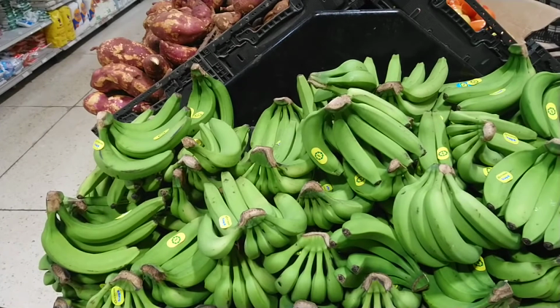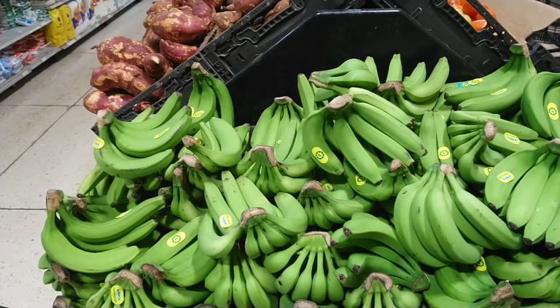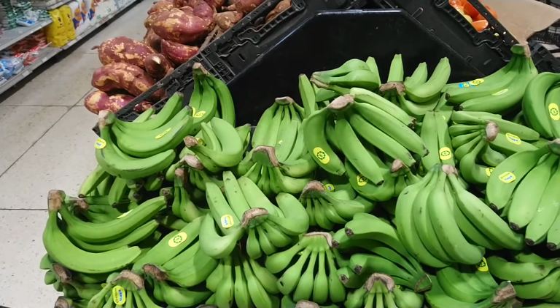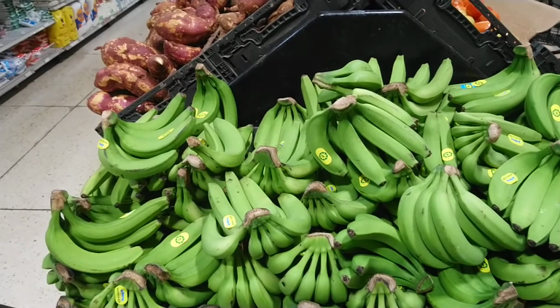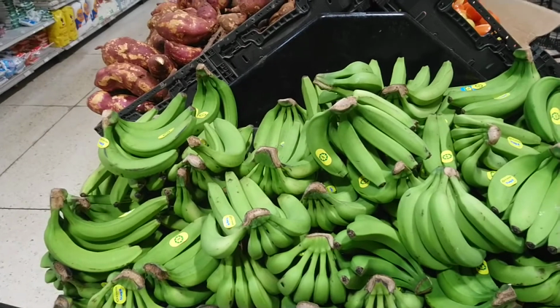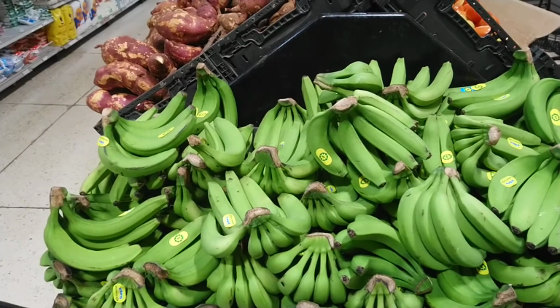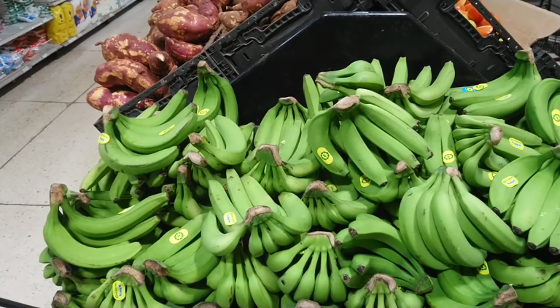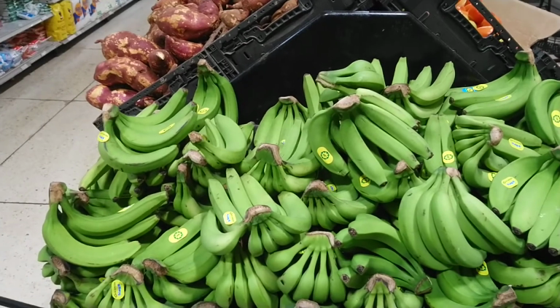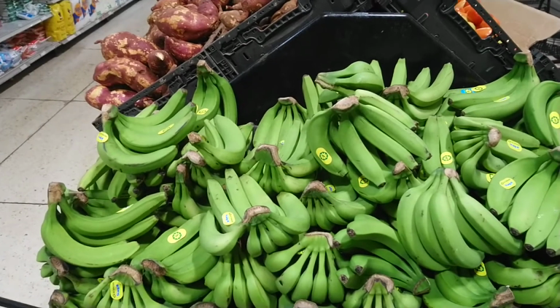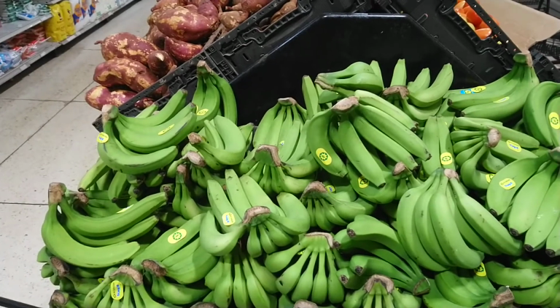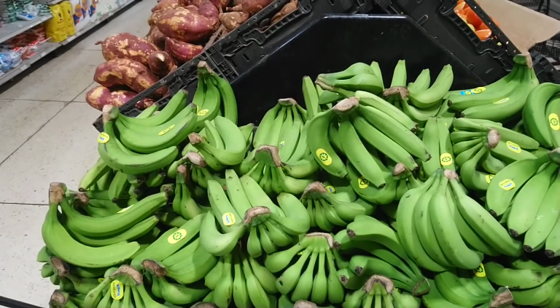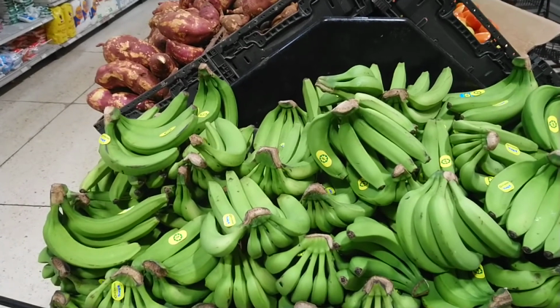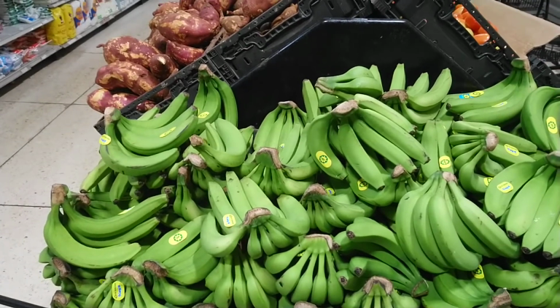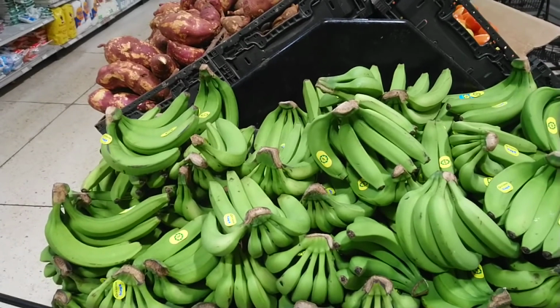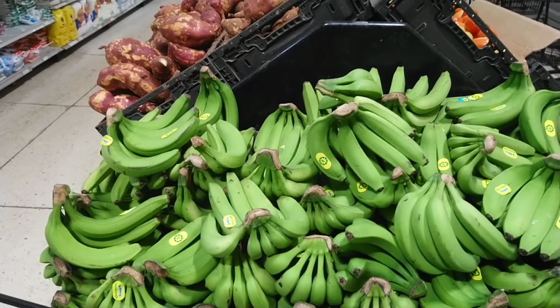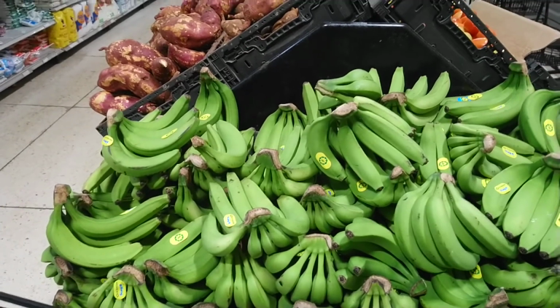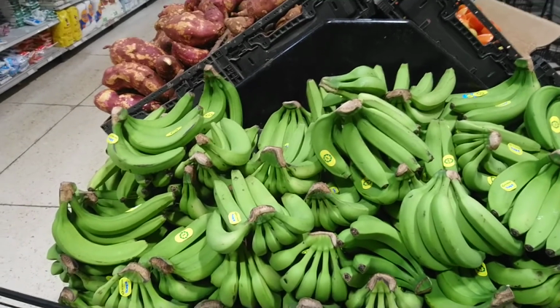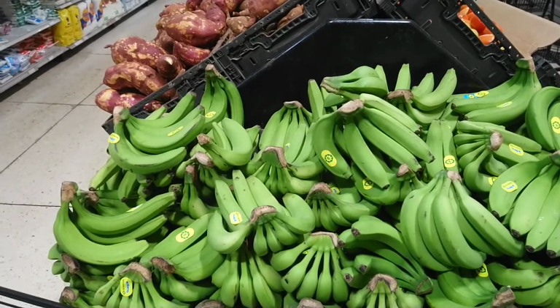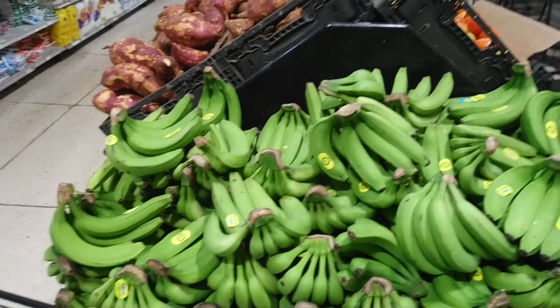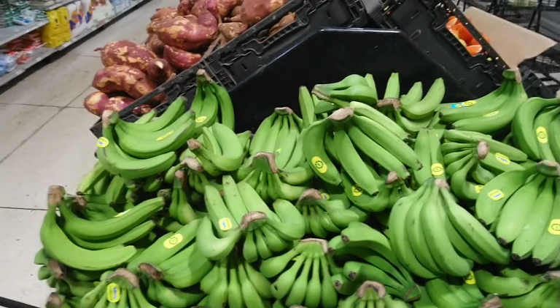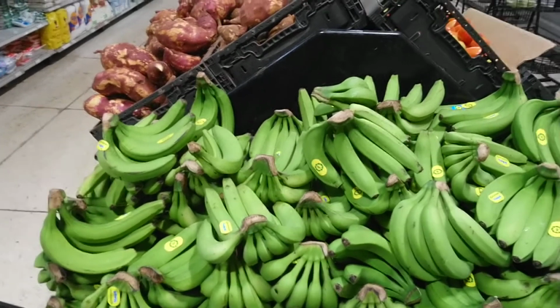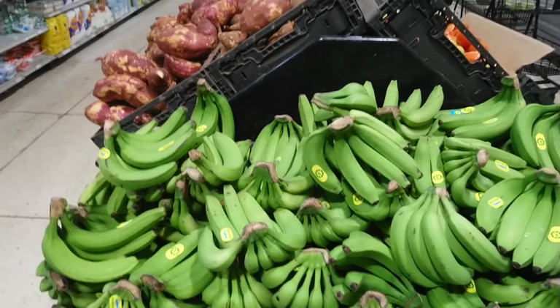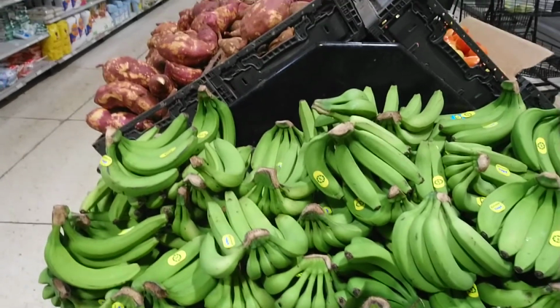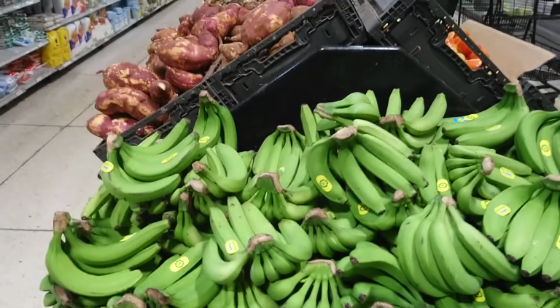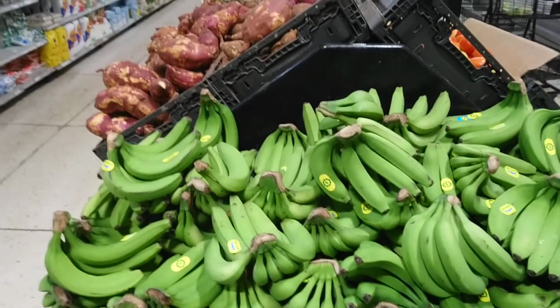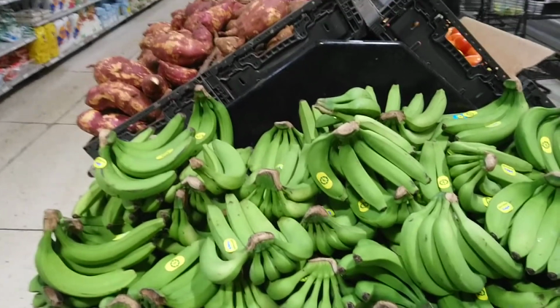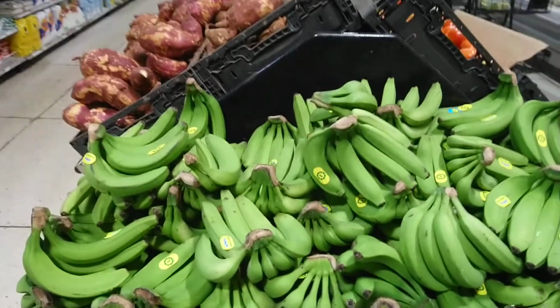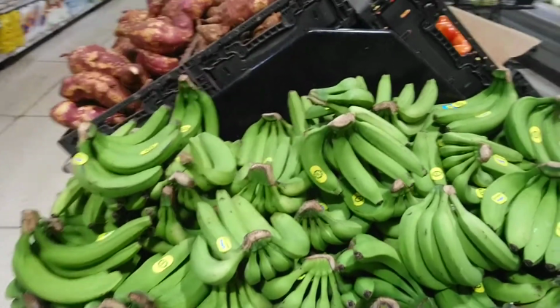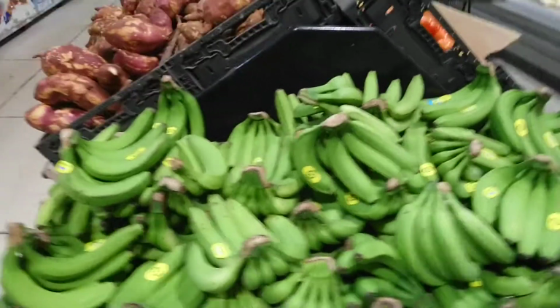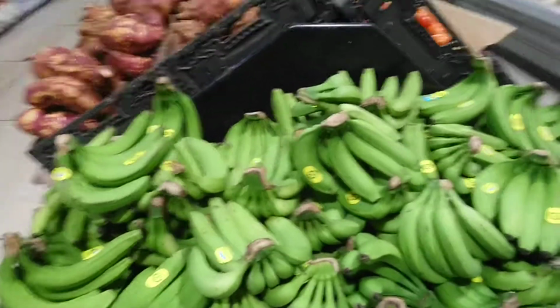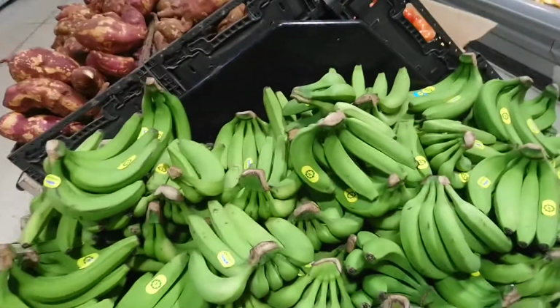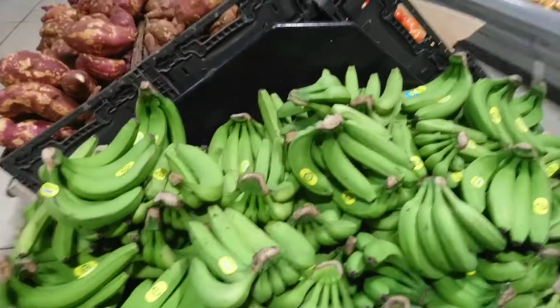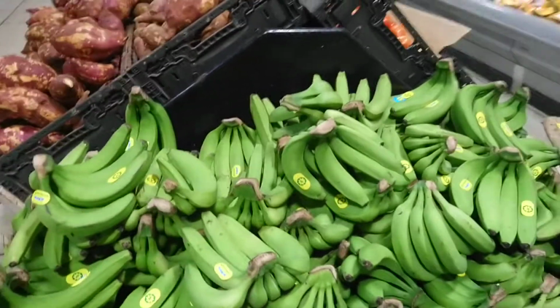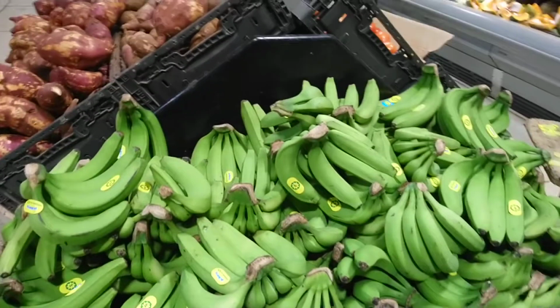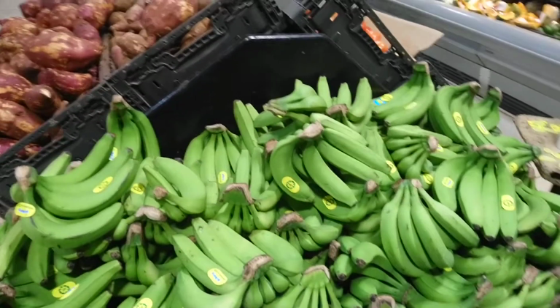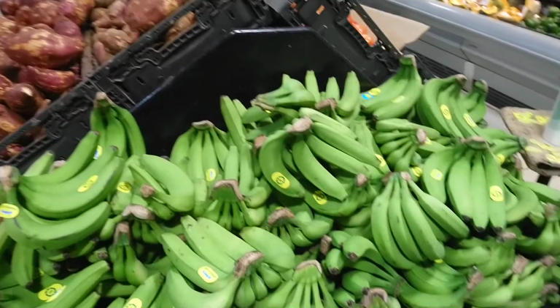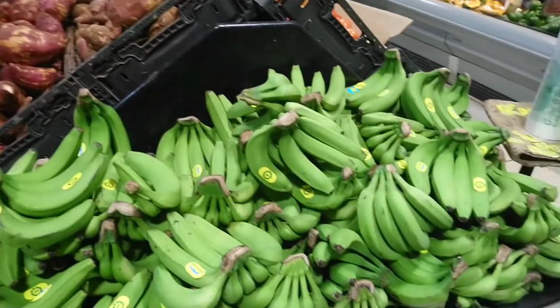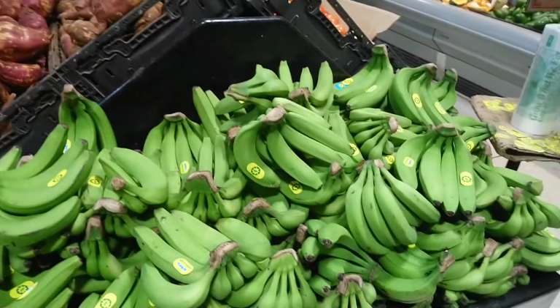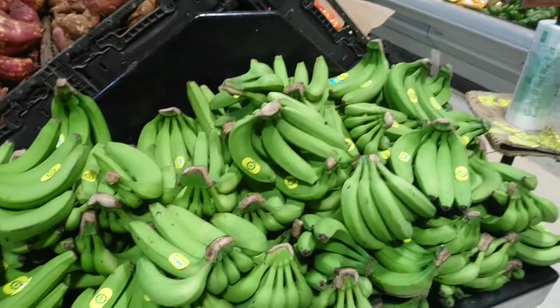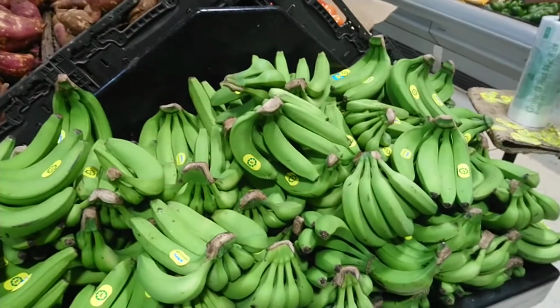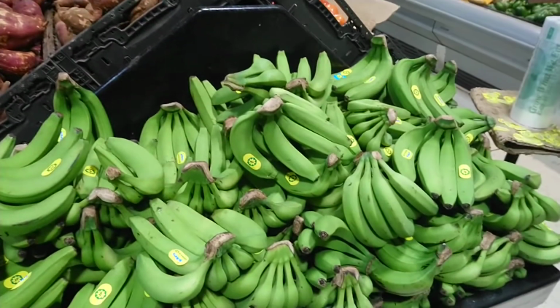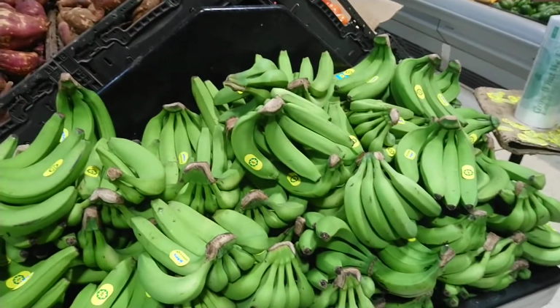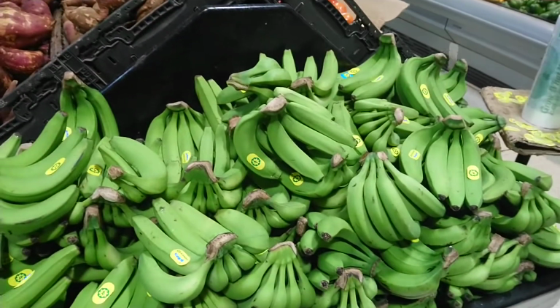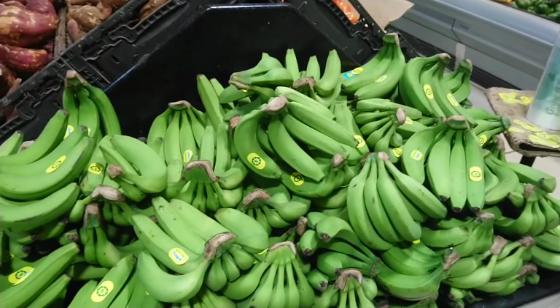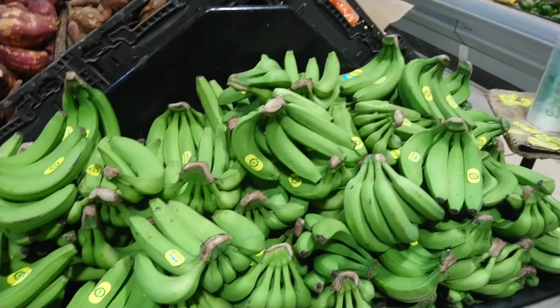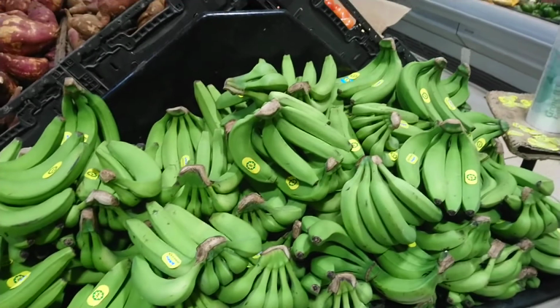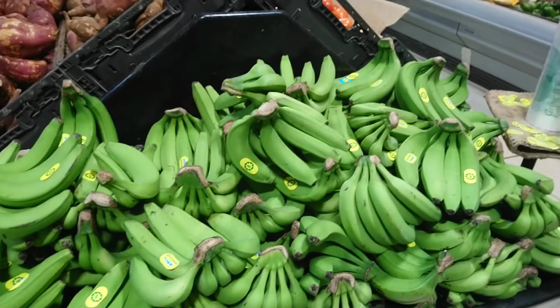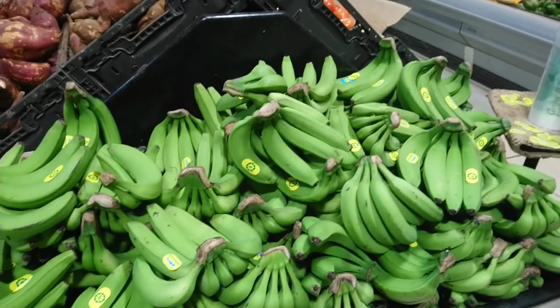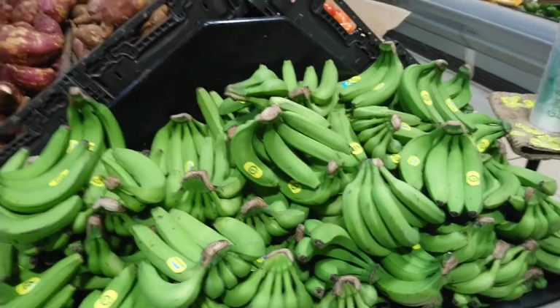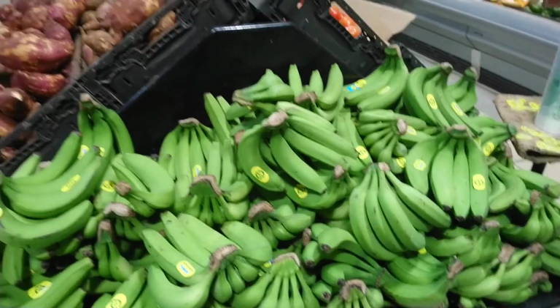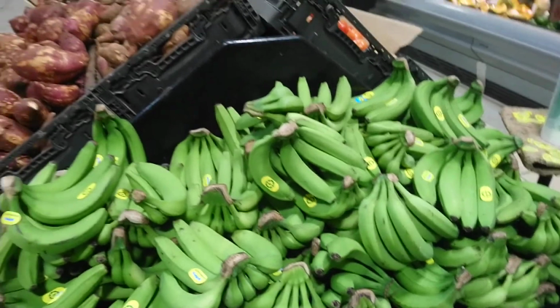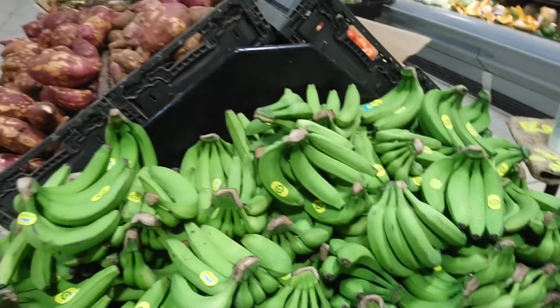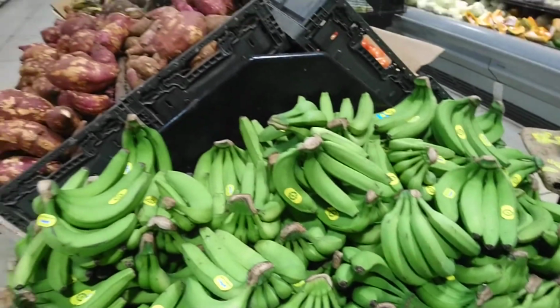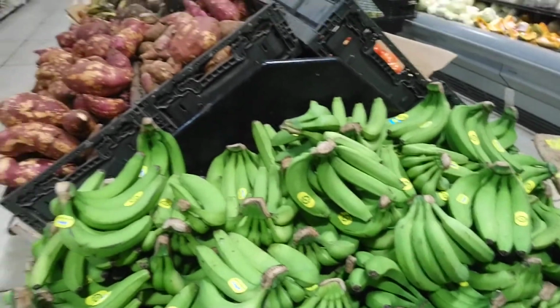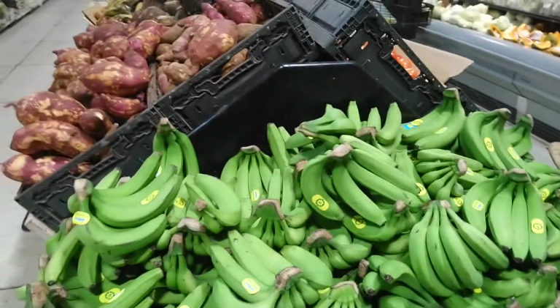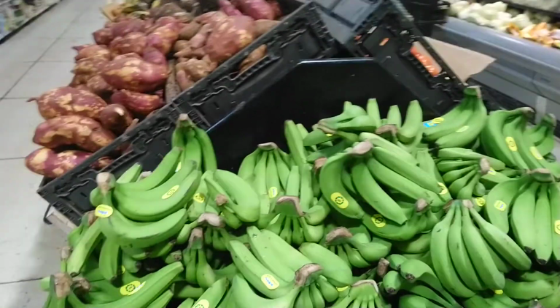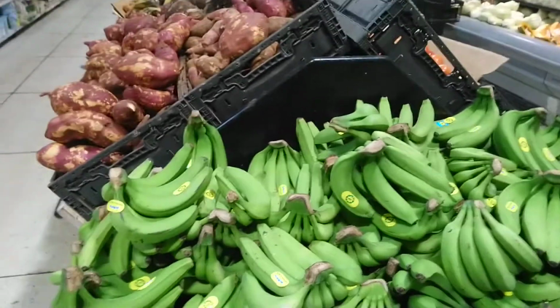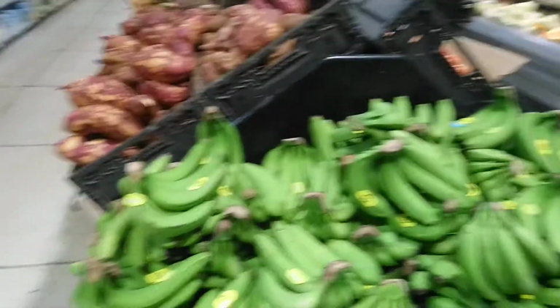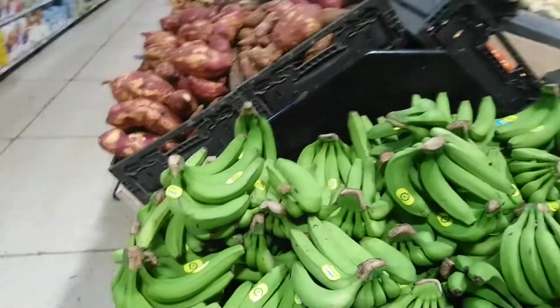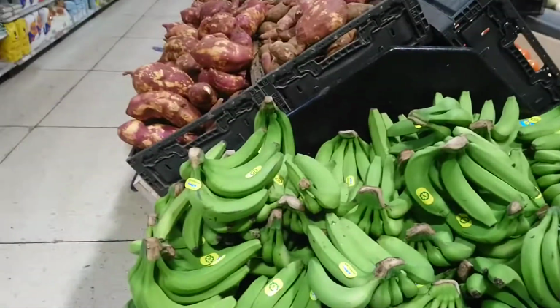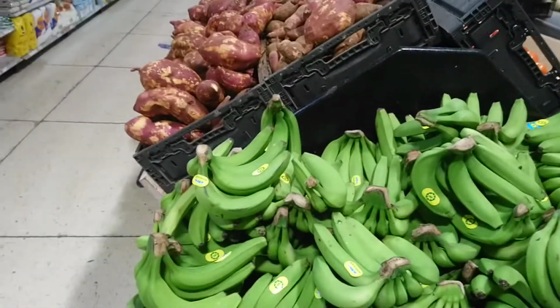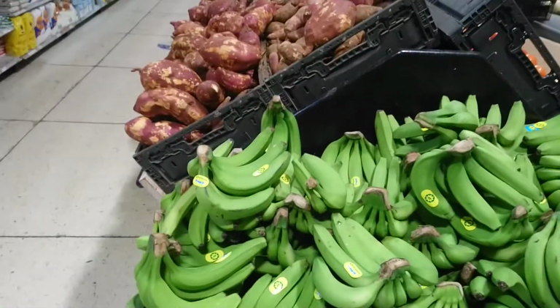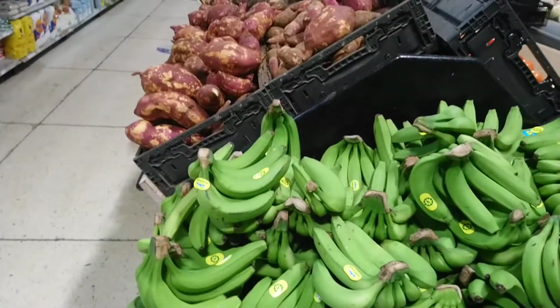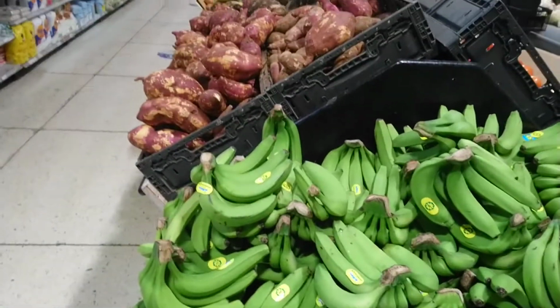The ripe bananas were almost double the price per pound. Not sure why that is.